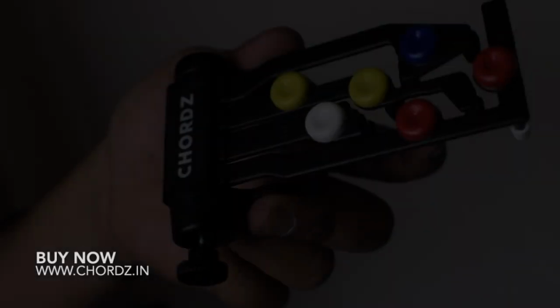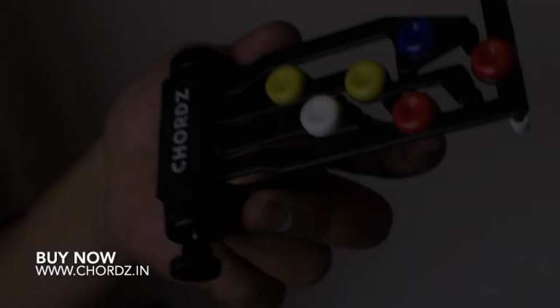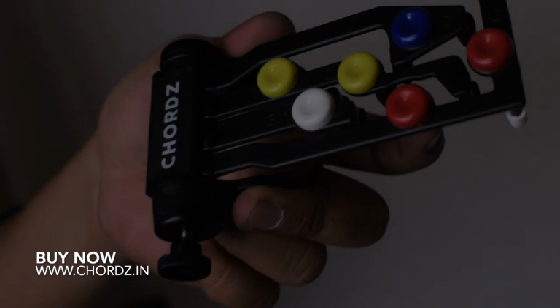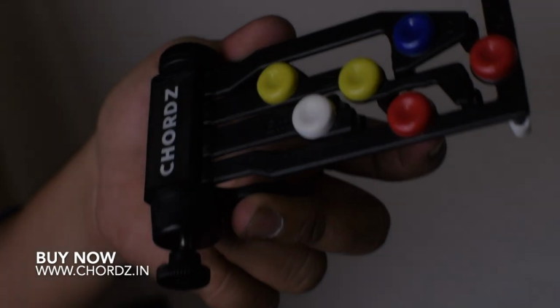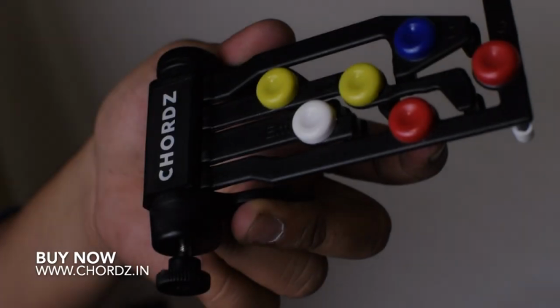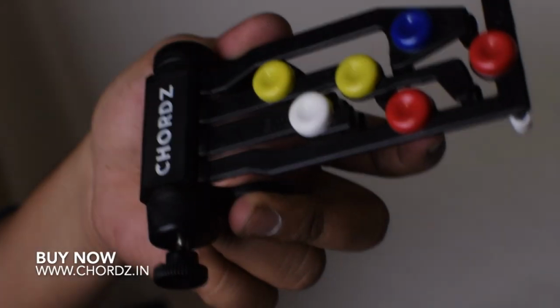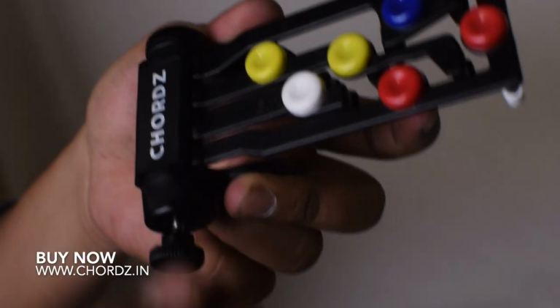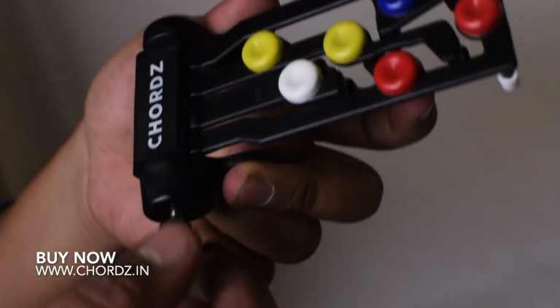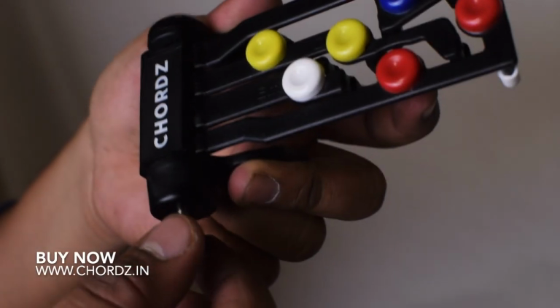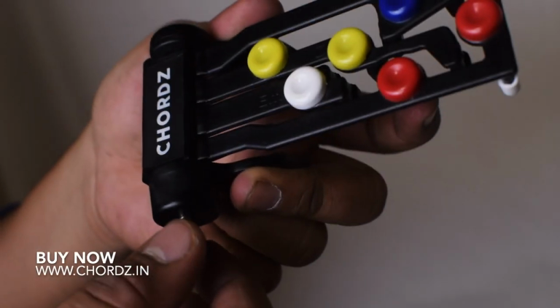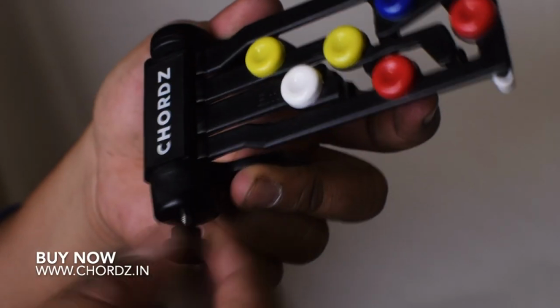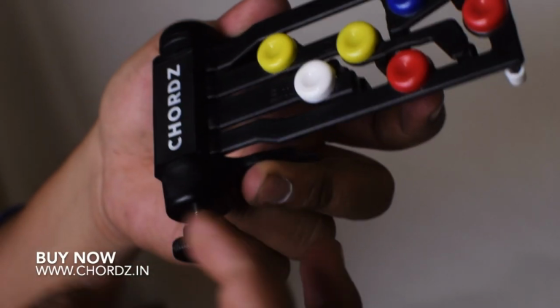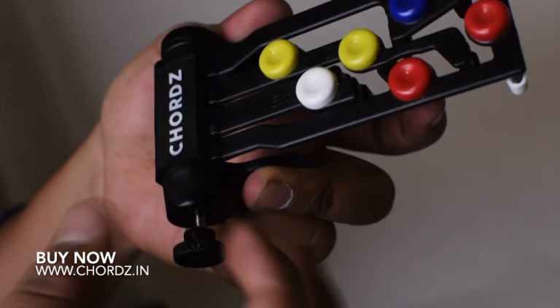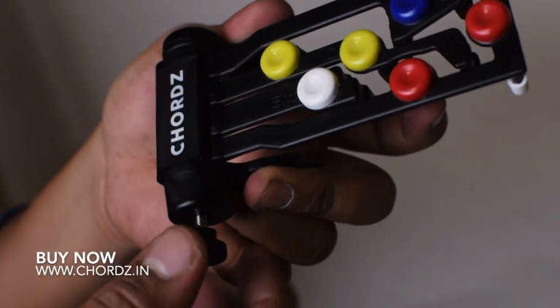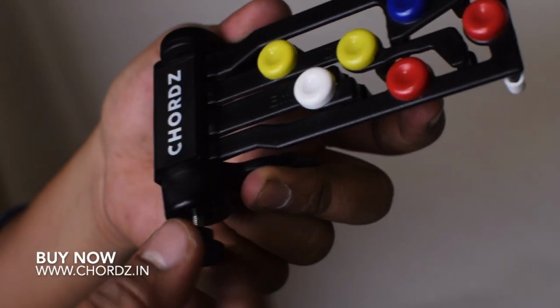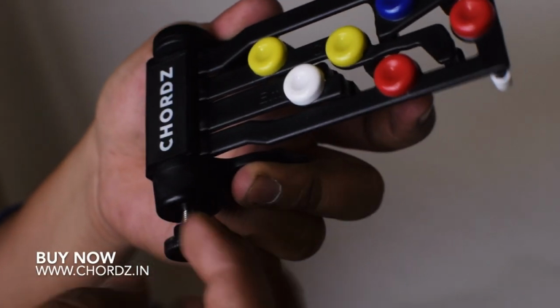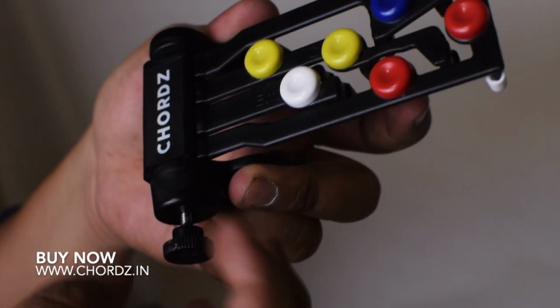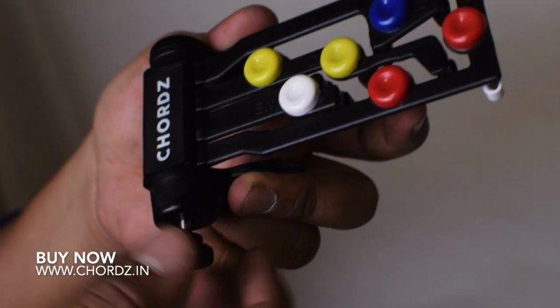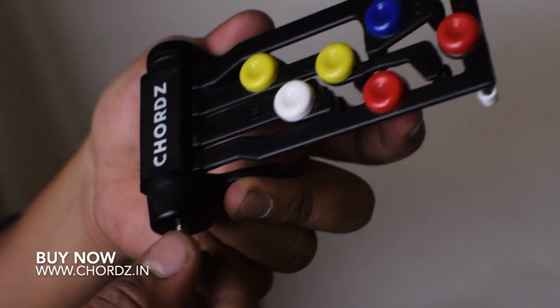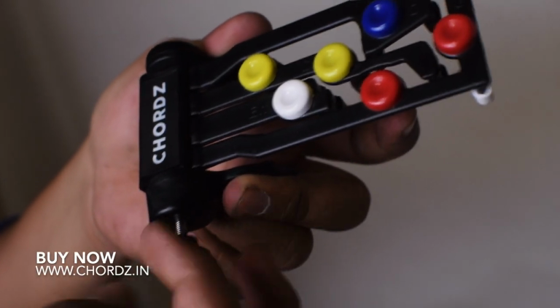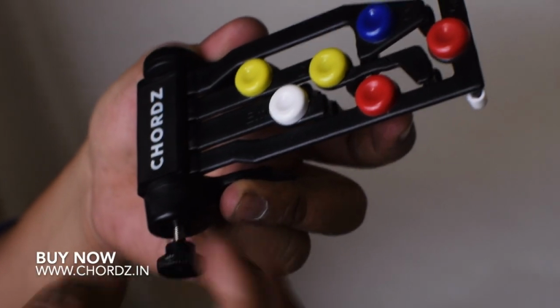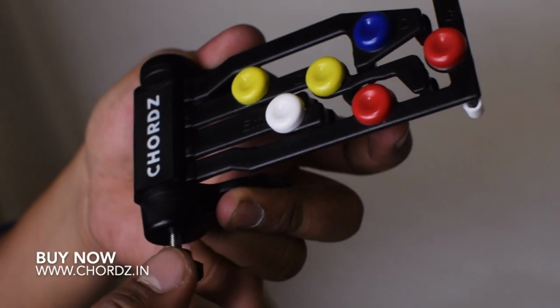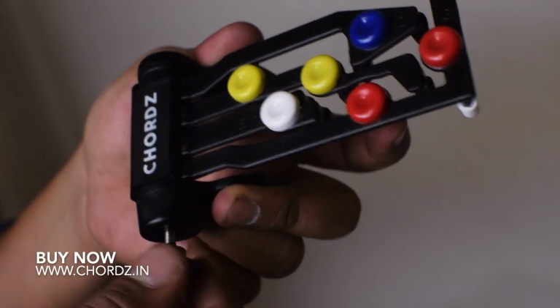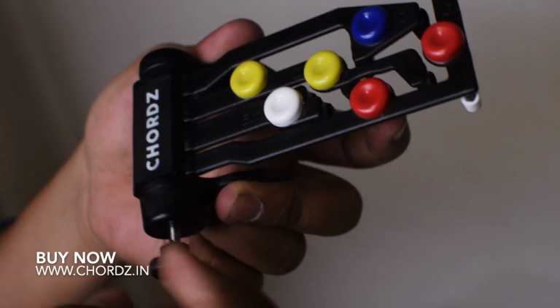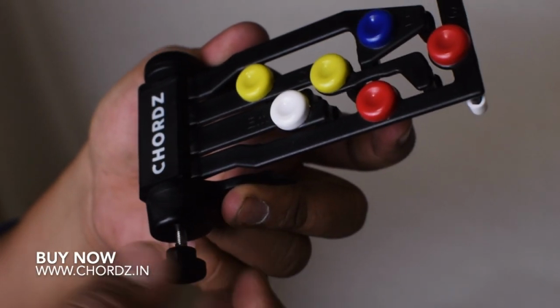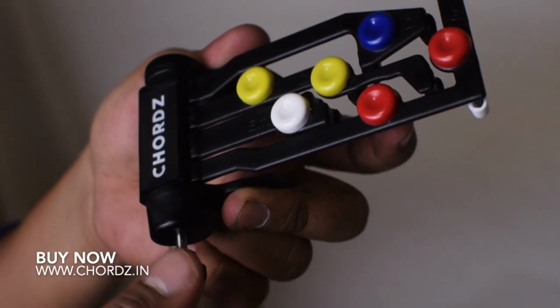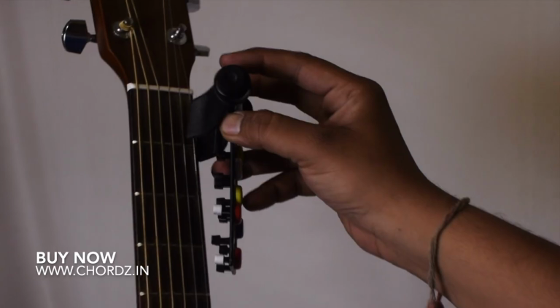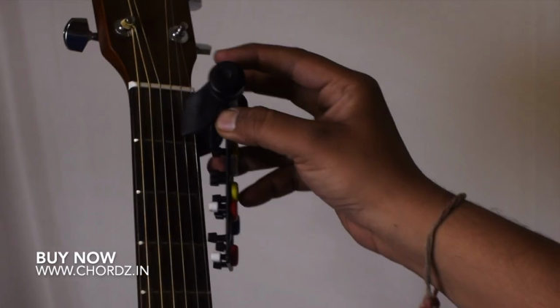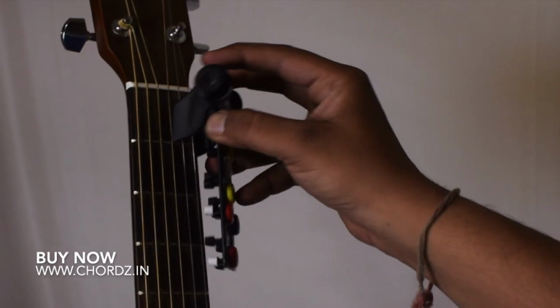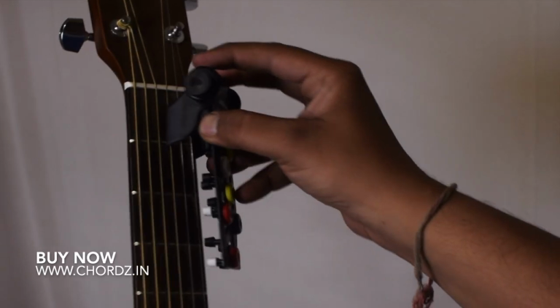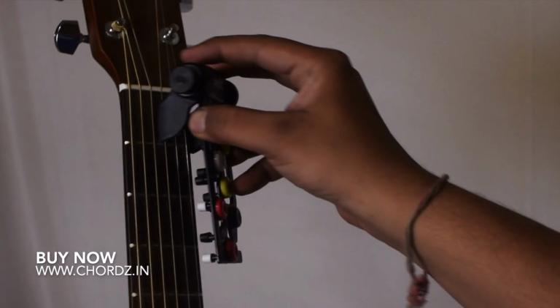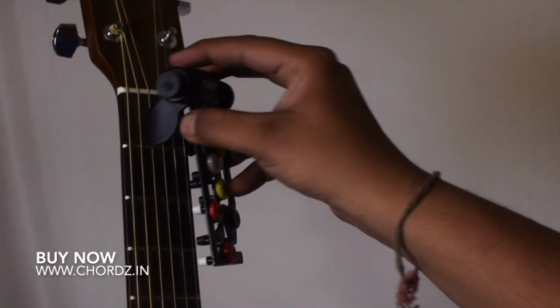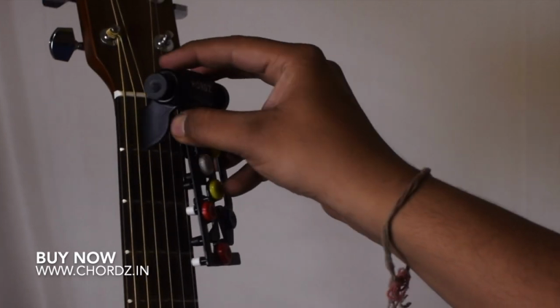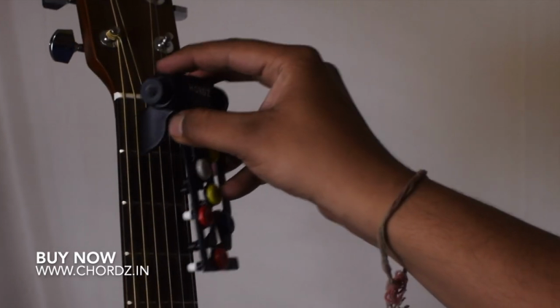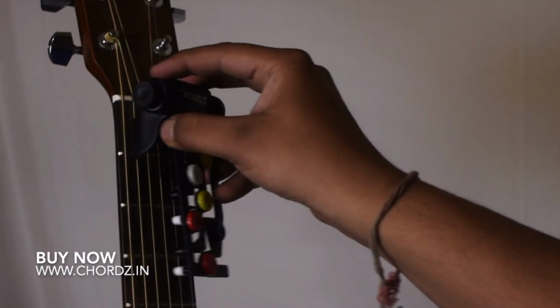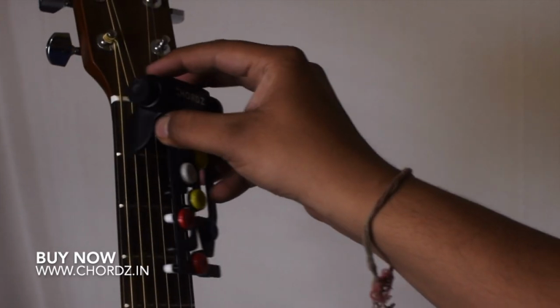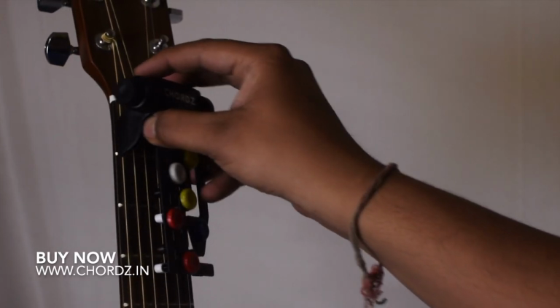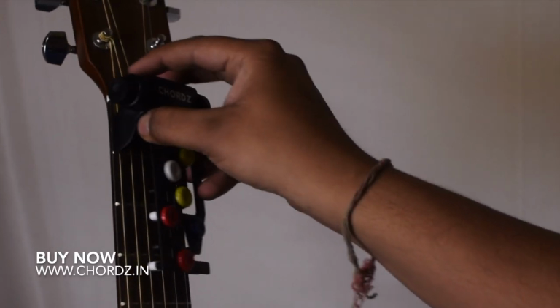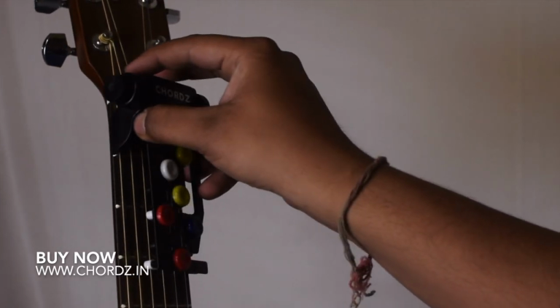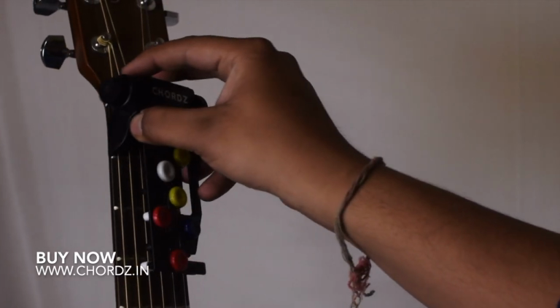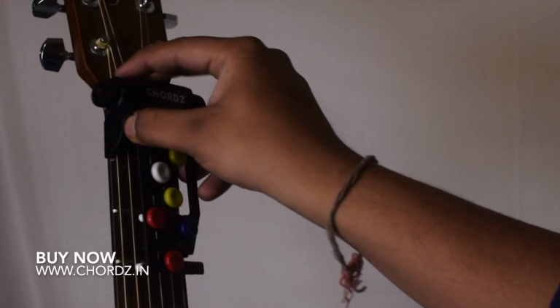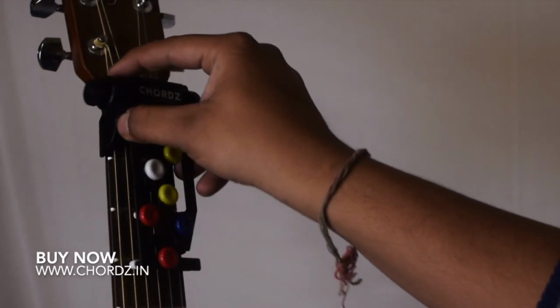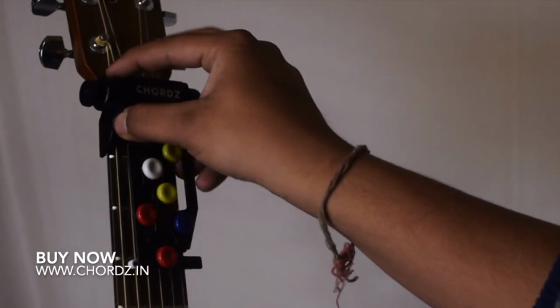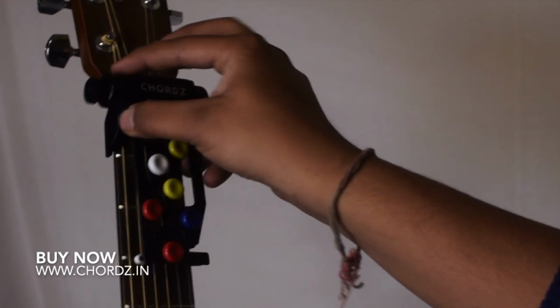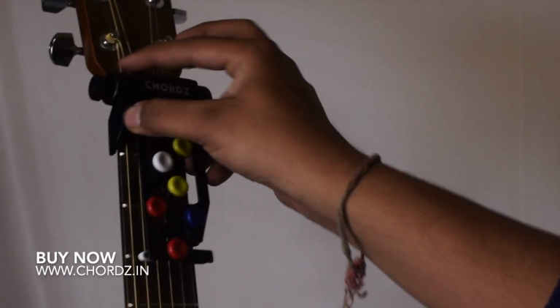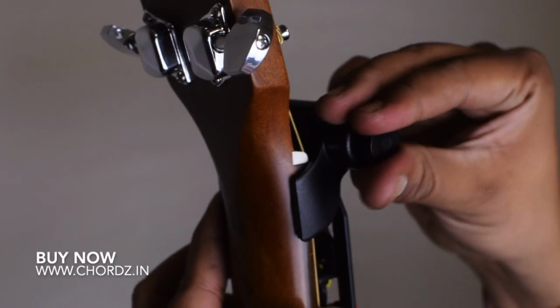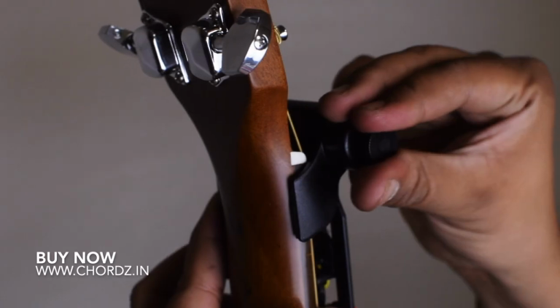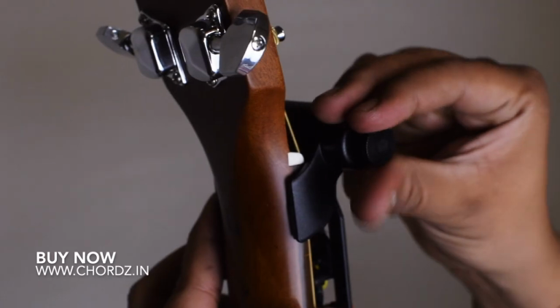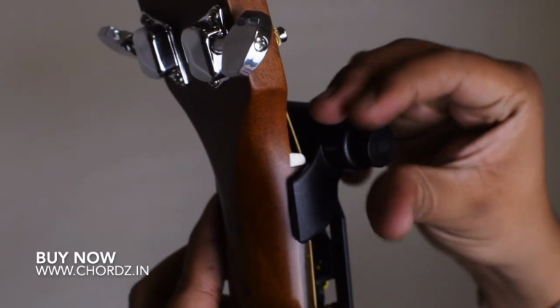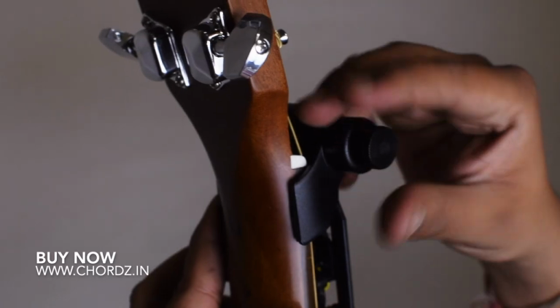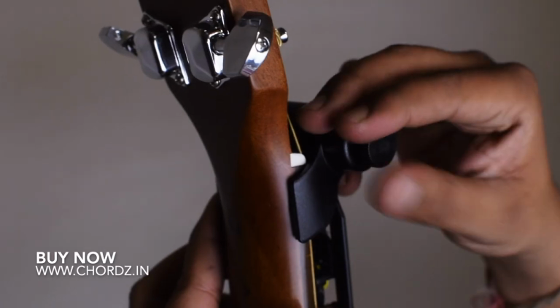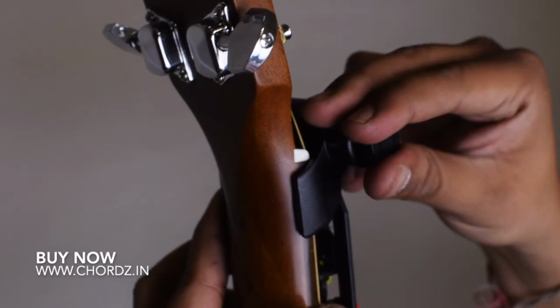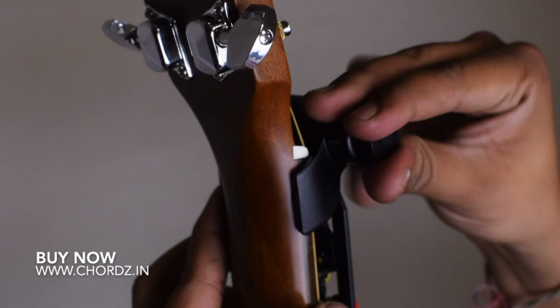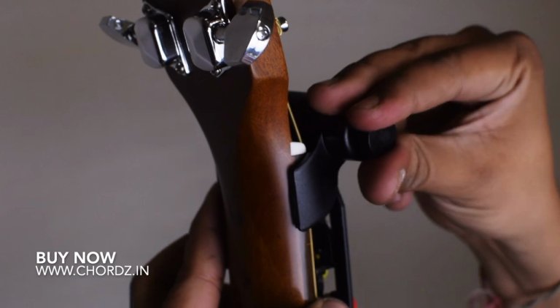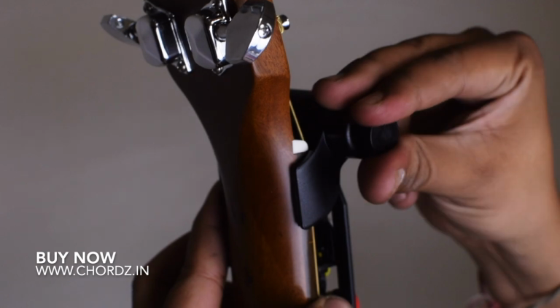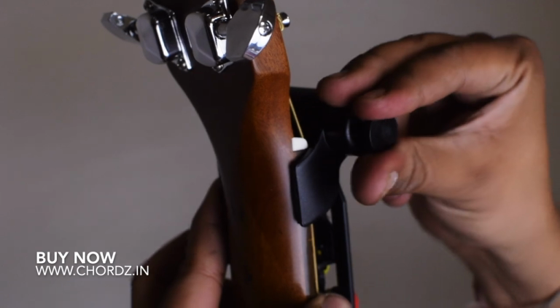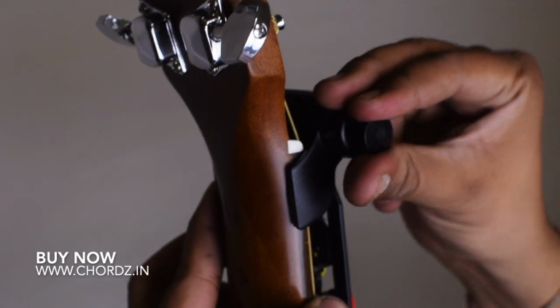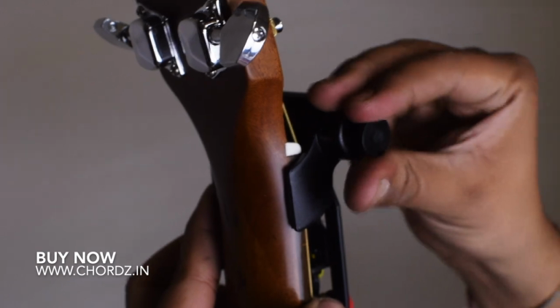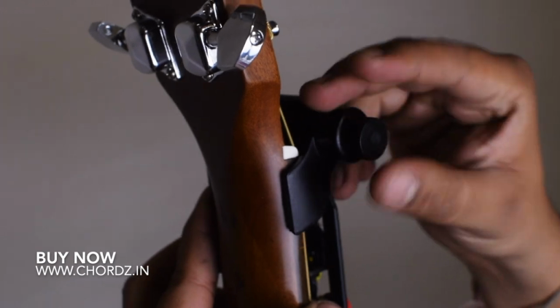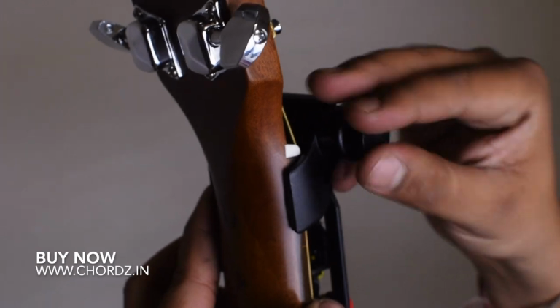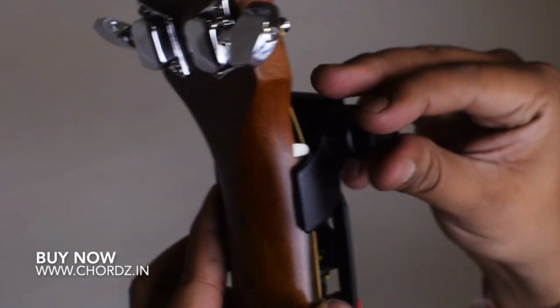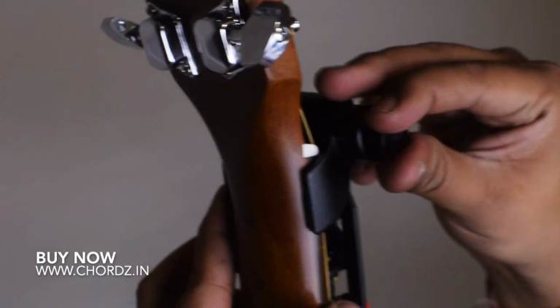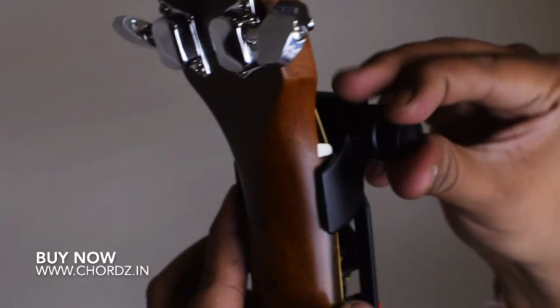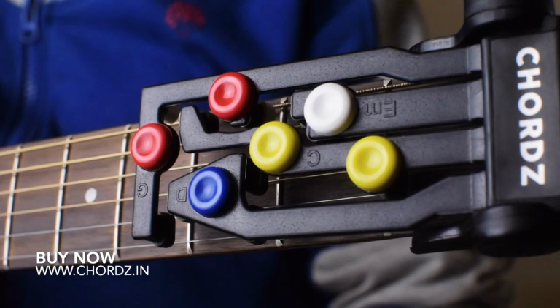First of all, you have to open this screw and then place the cords exactly in this place and tighten the cords. It's very simple.